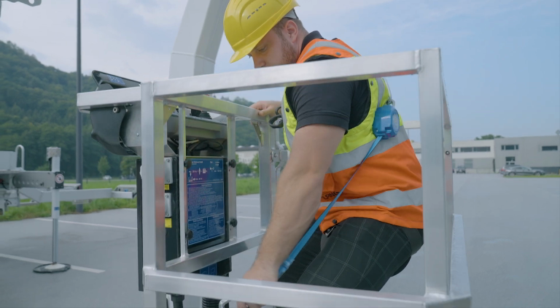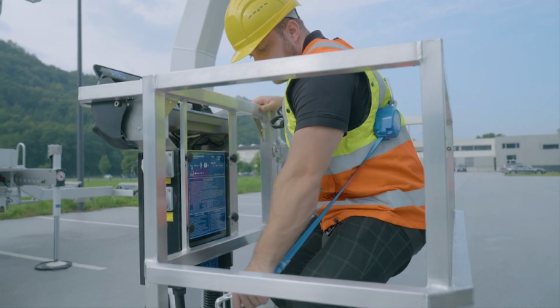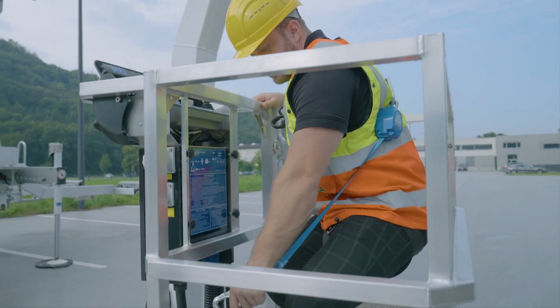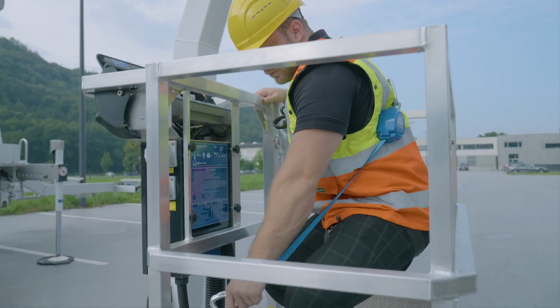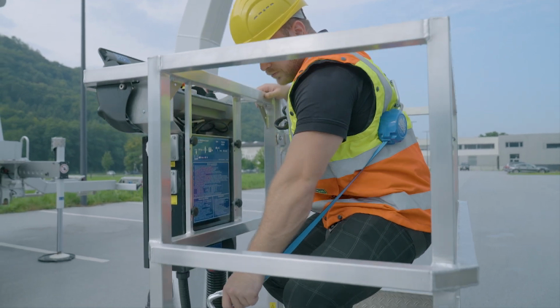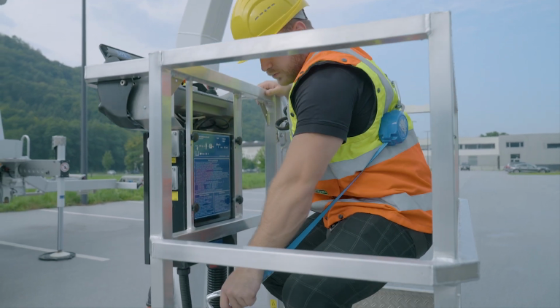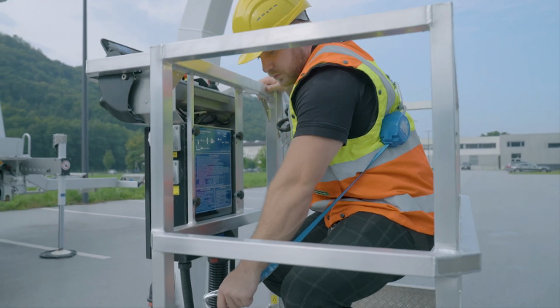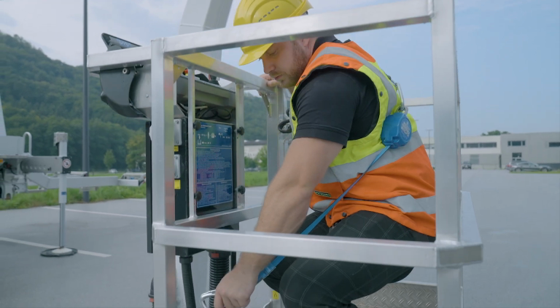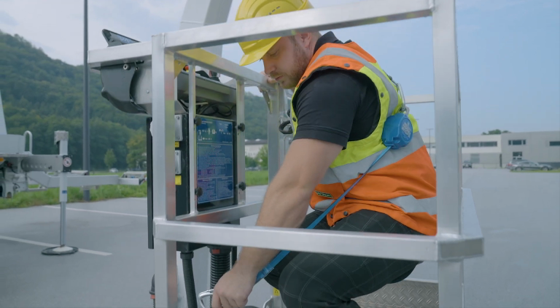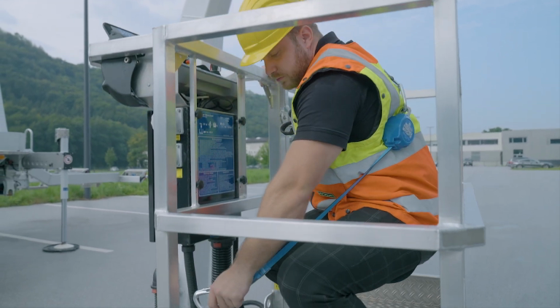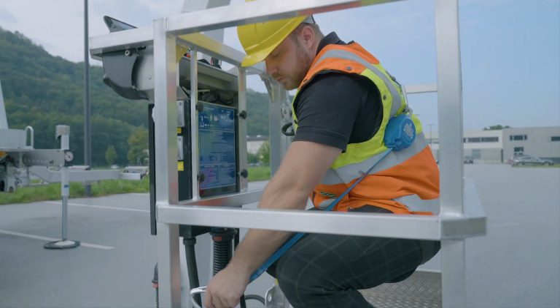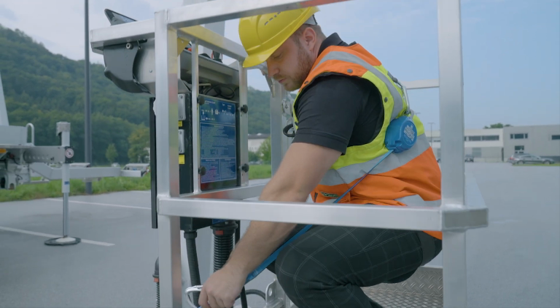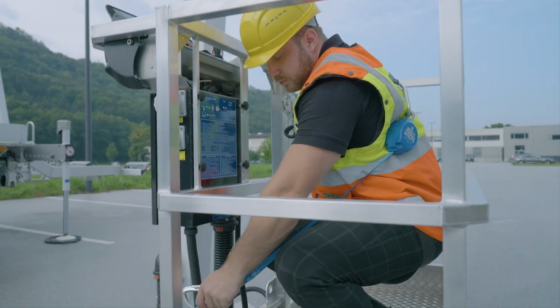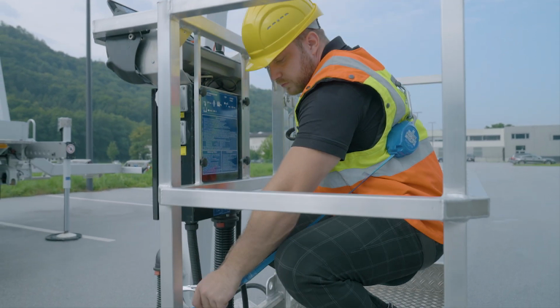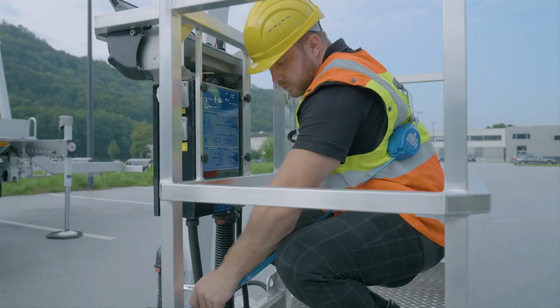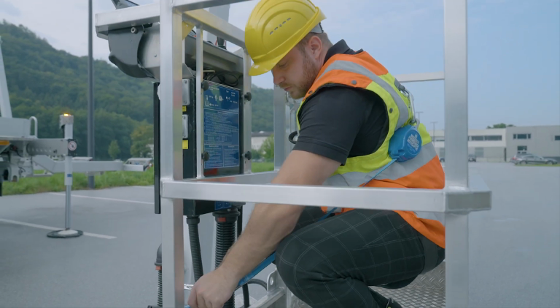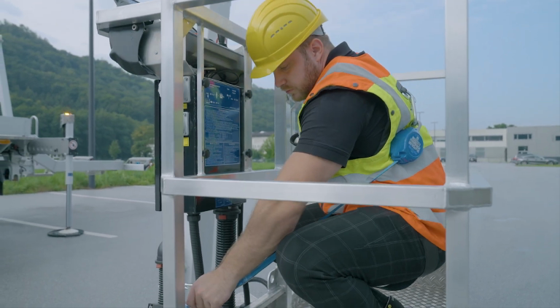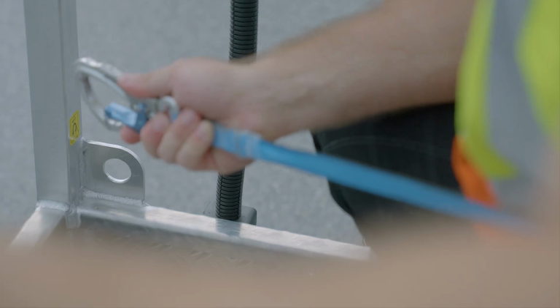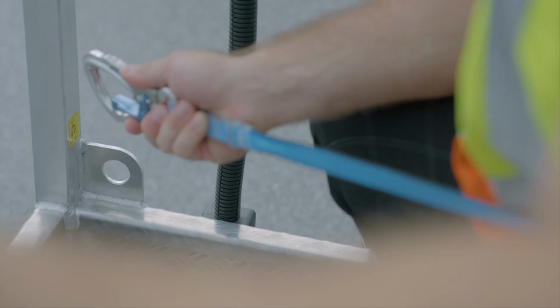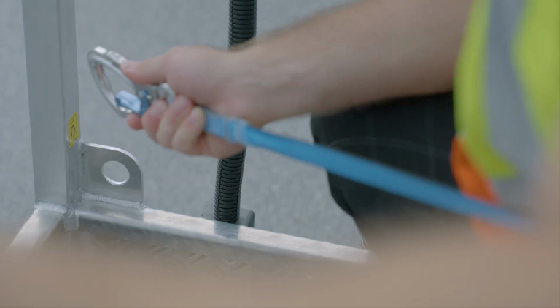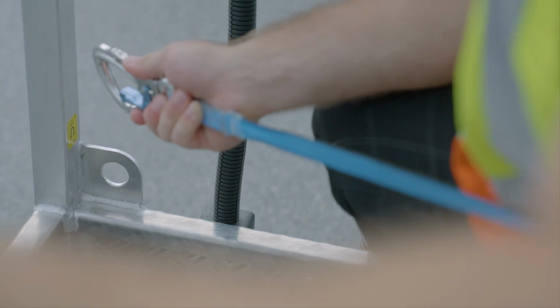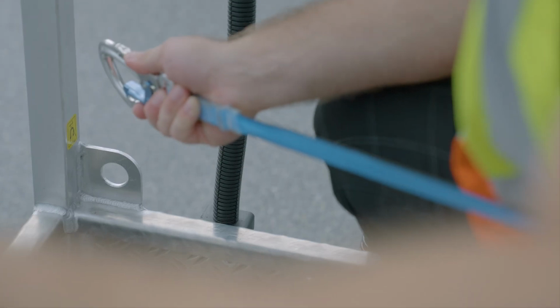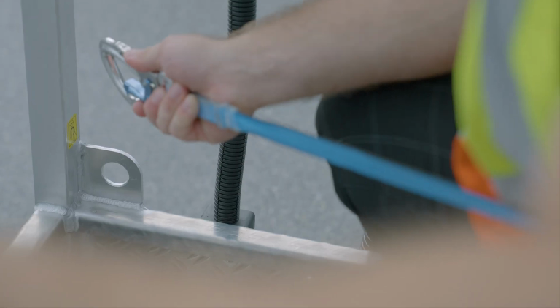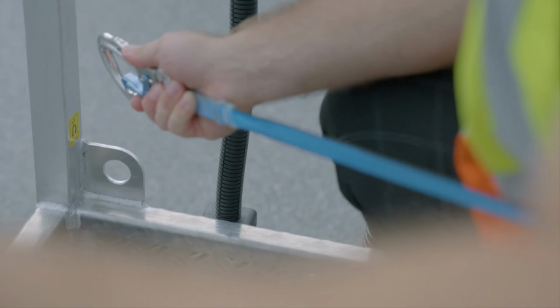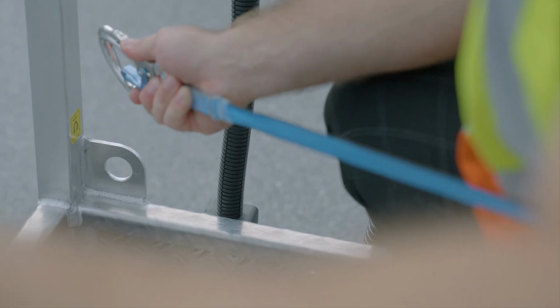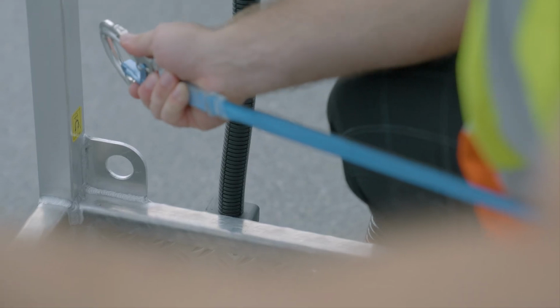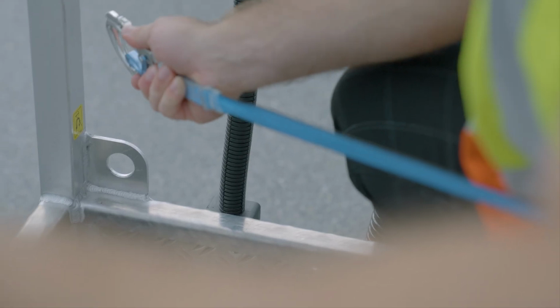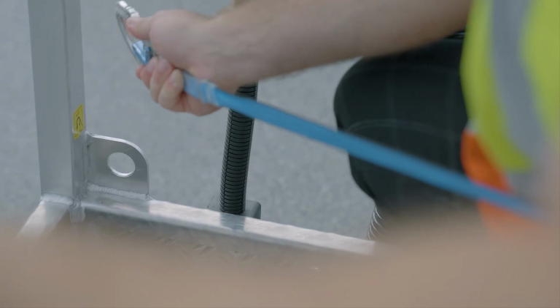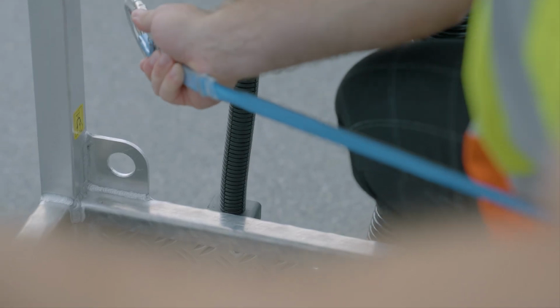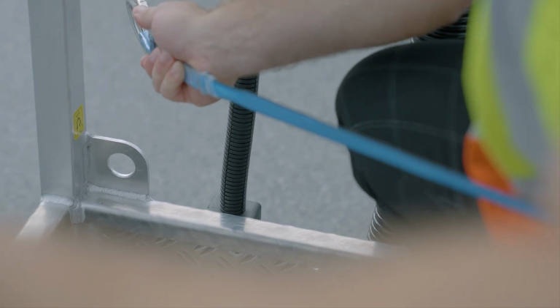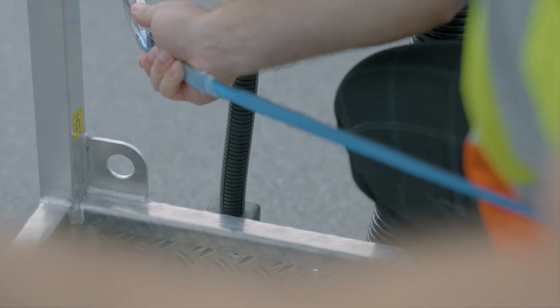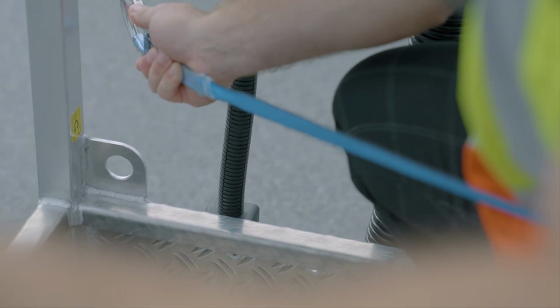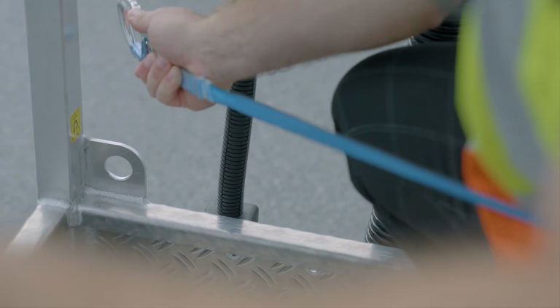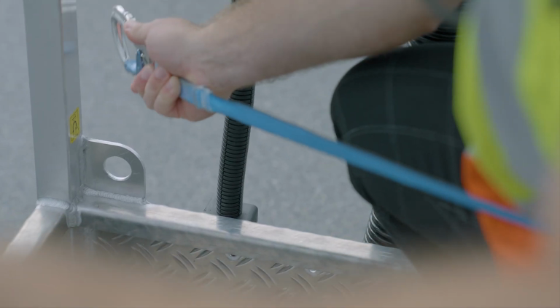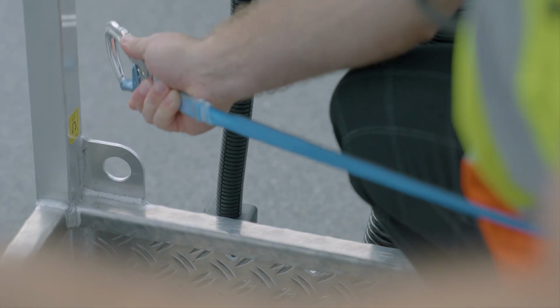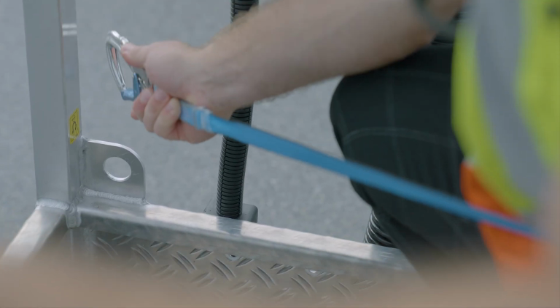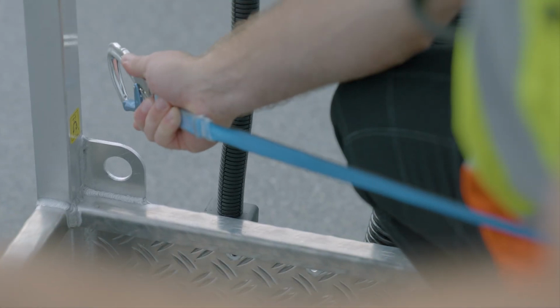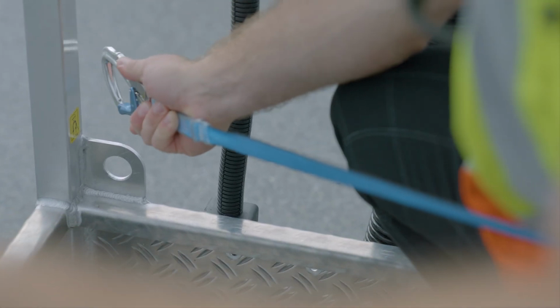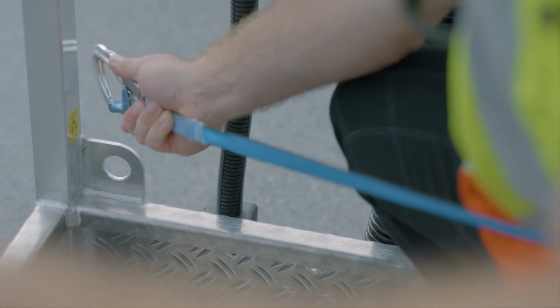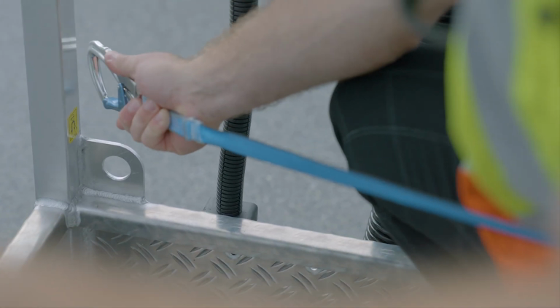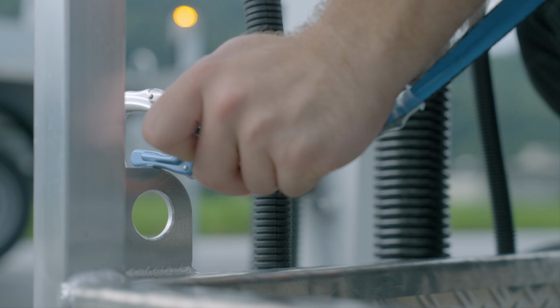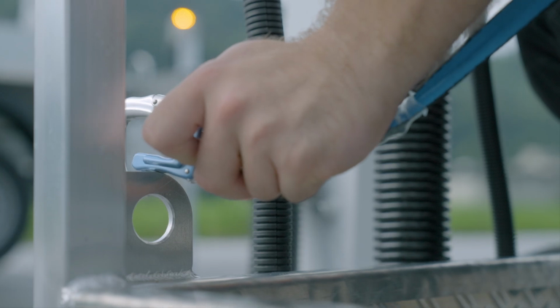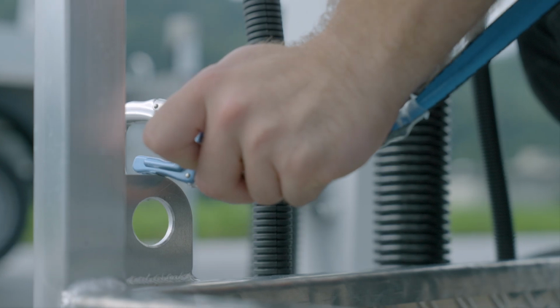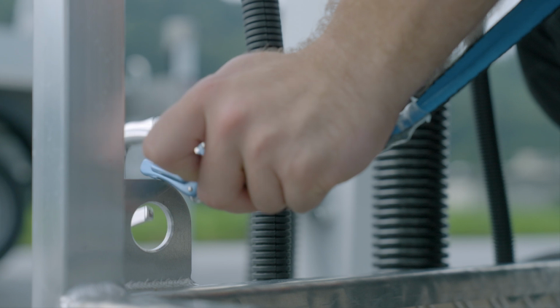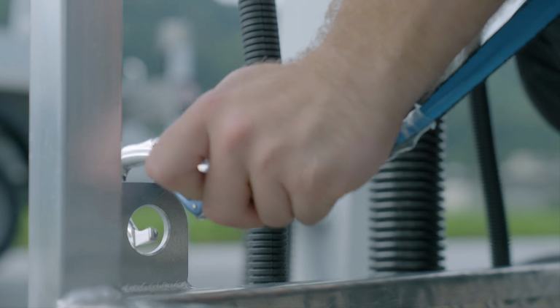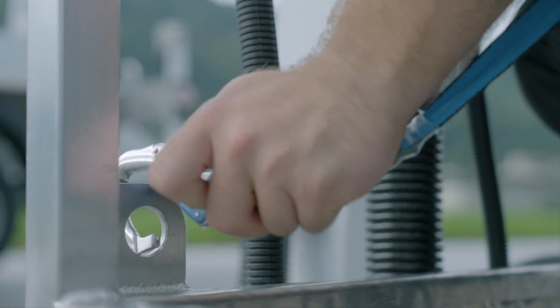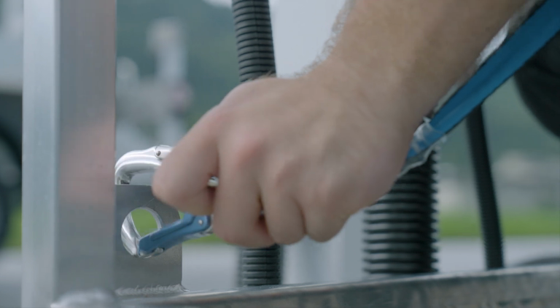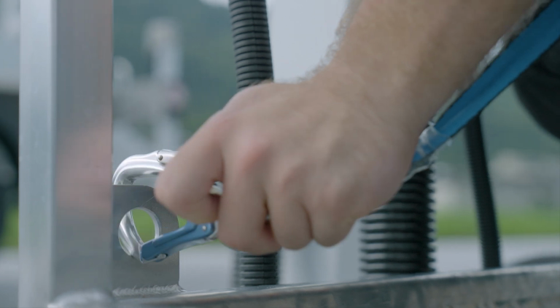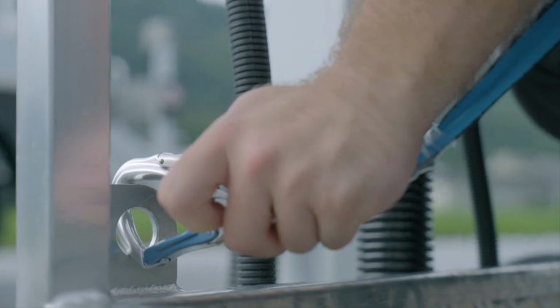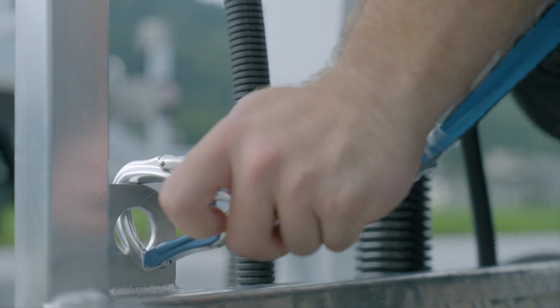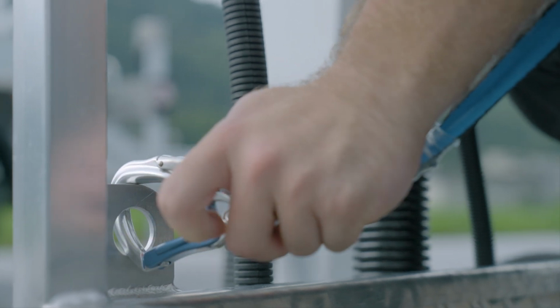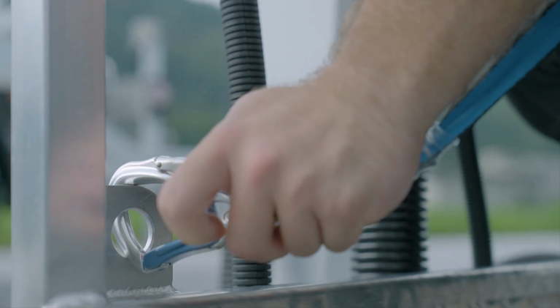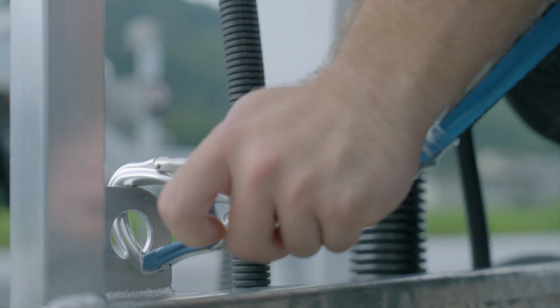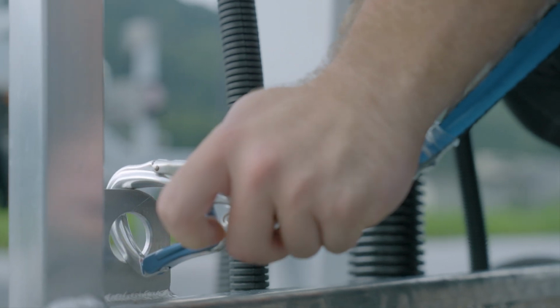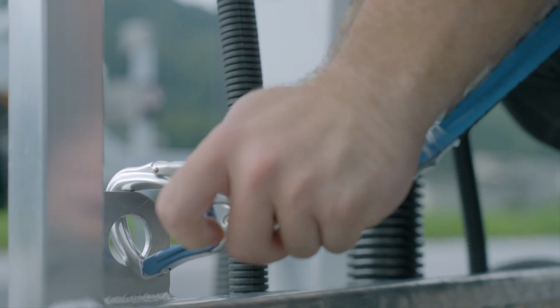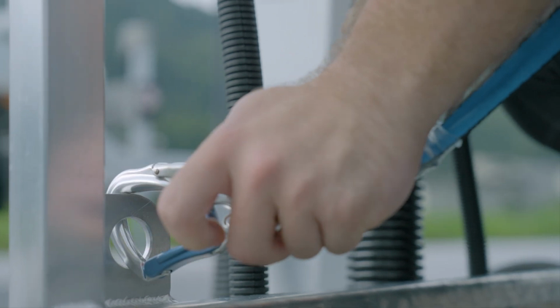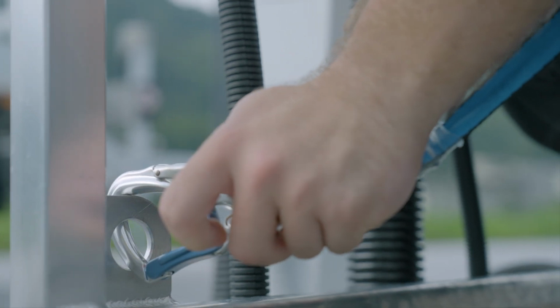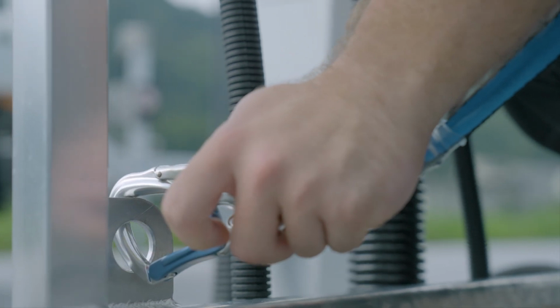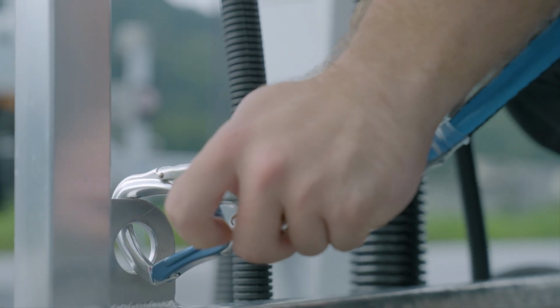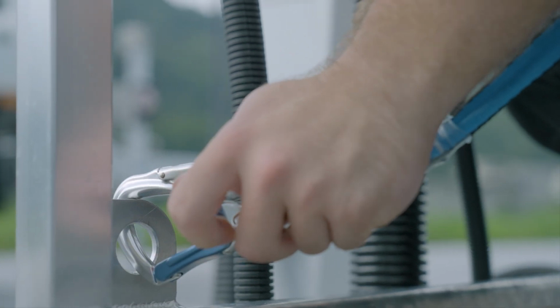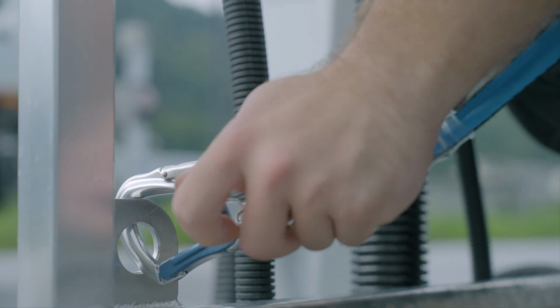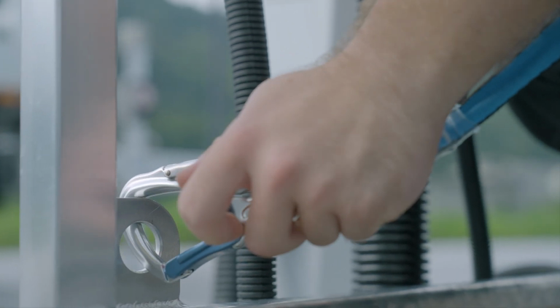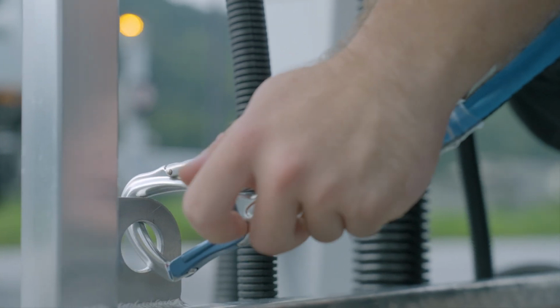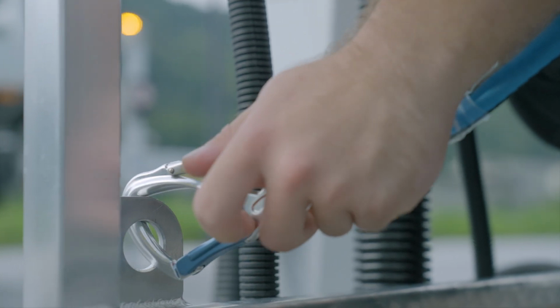The personal restraint system consists of a safety harness, a lanyard, and a connecting element, and may only be fitted at the points labeled for this purpose.